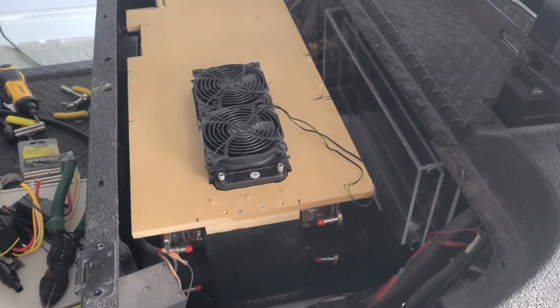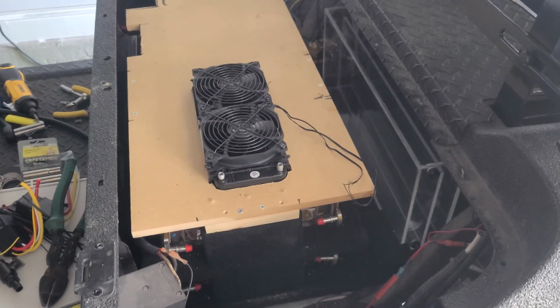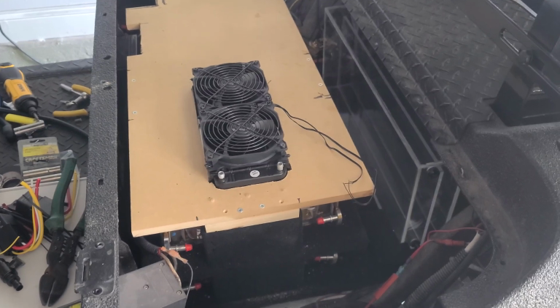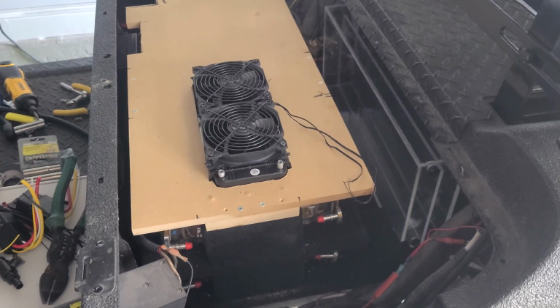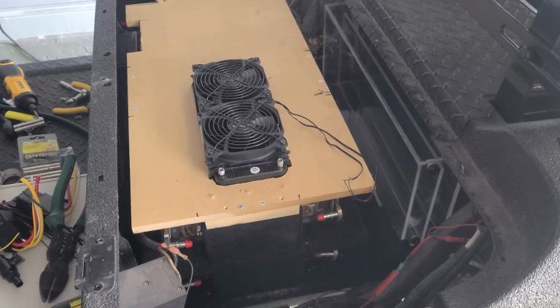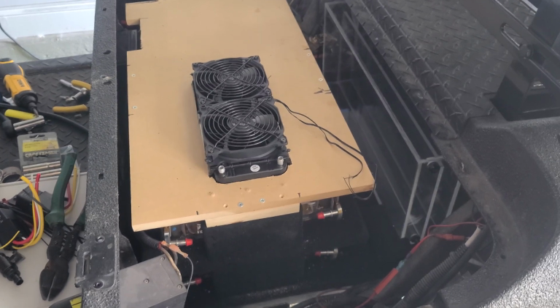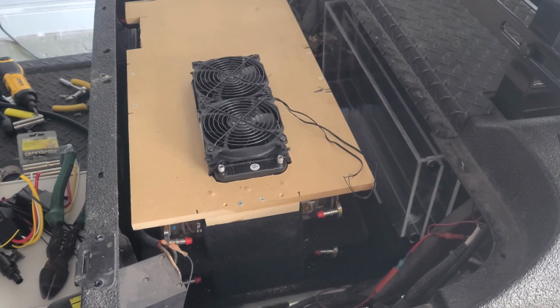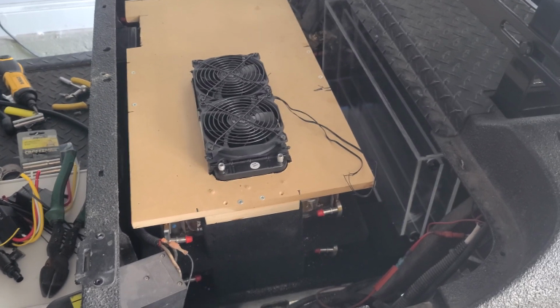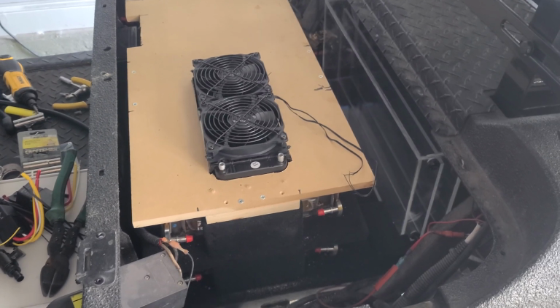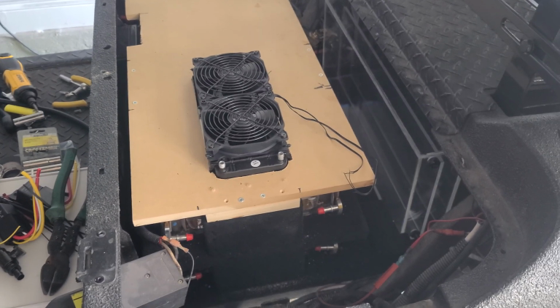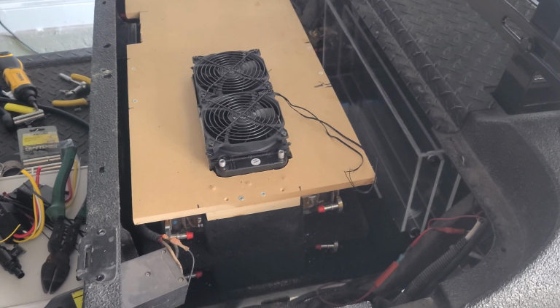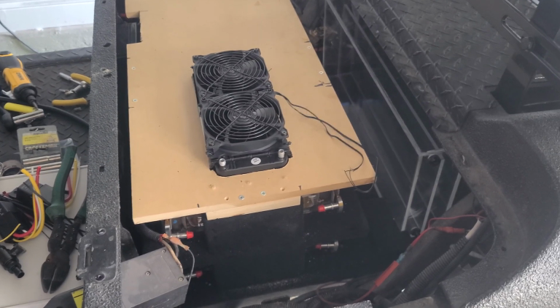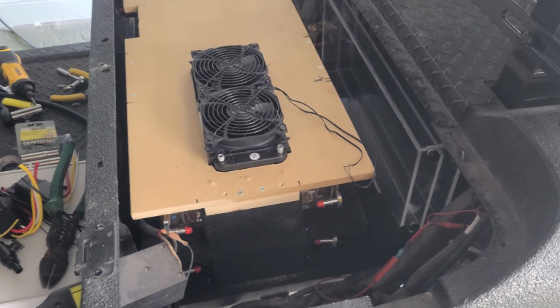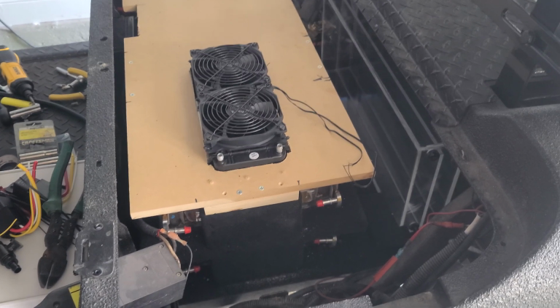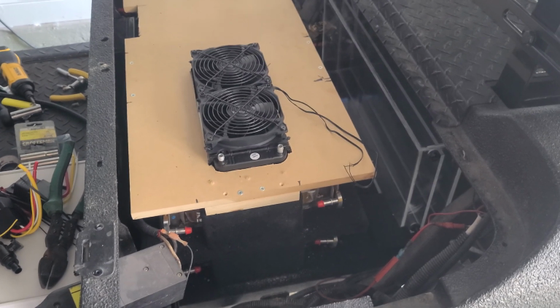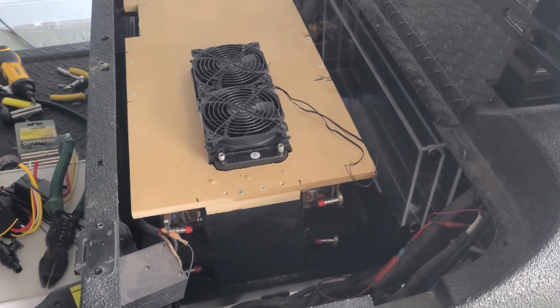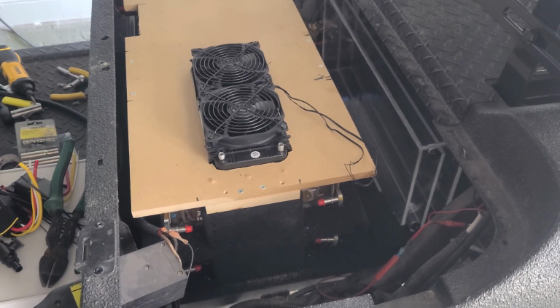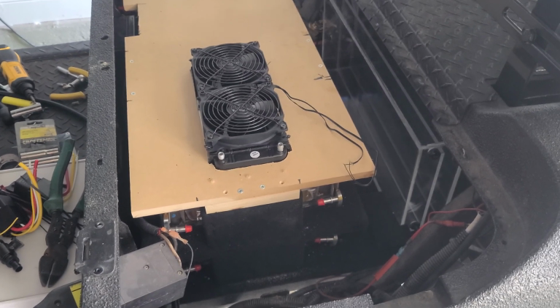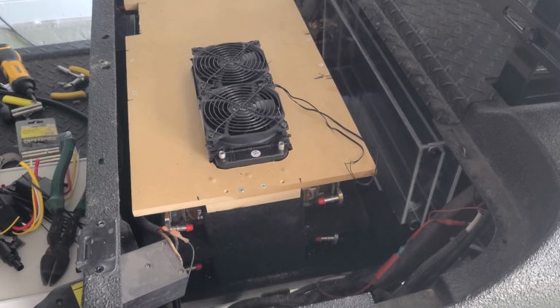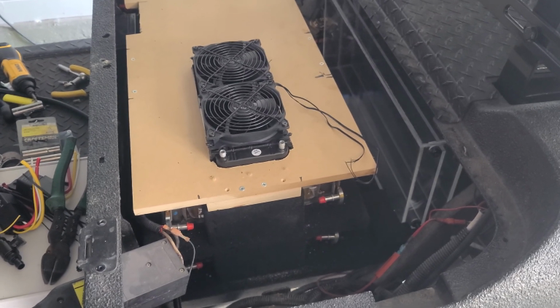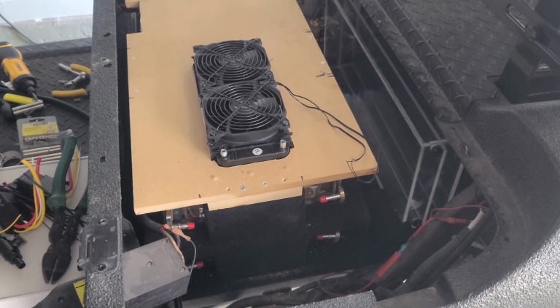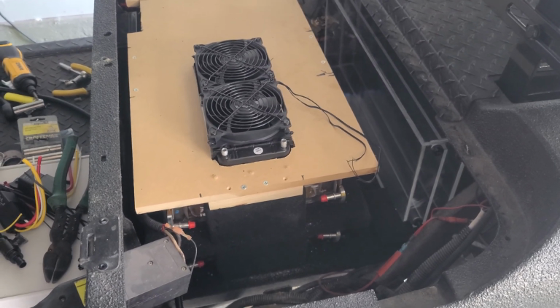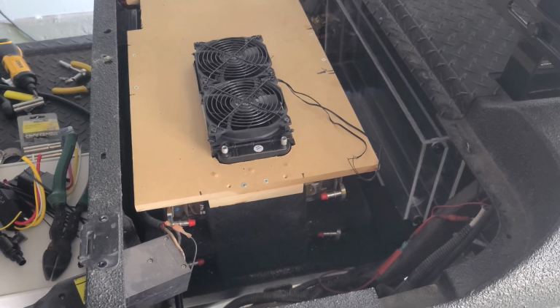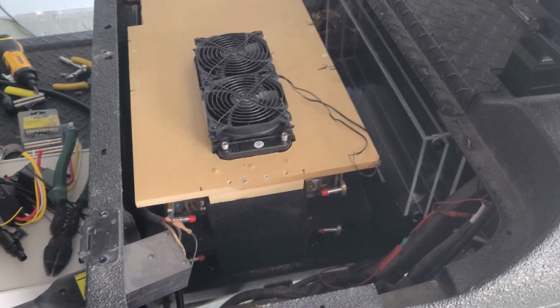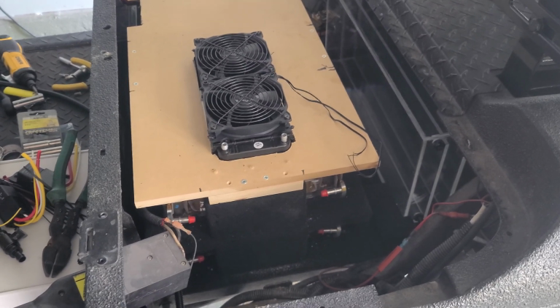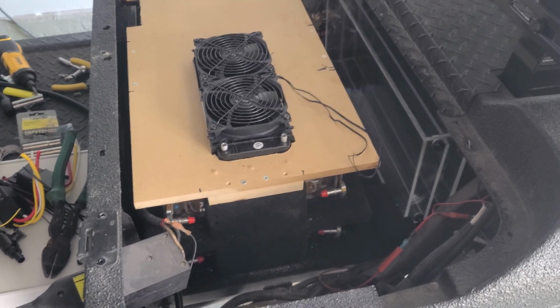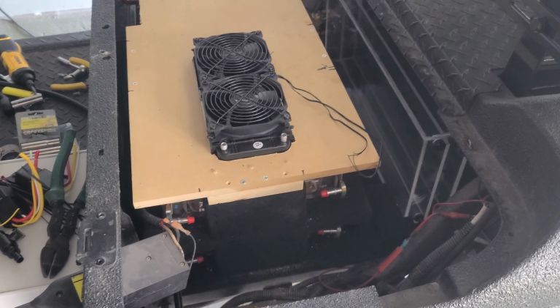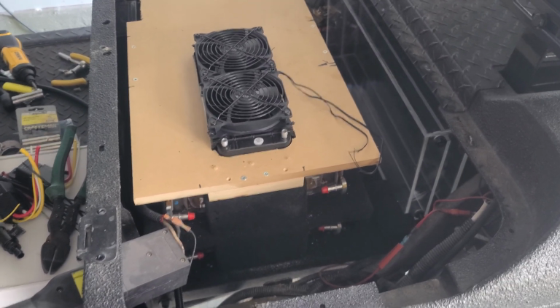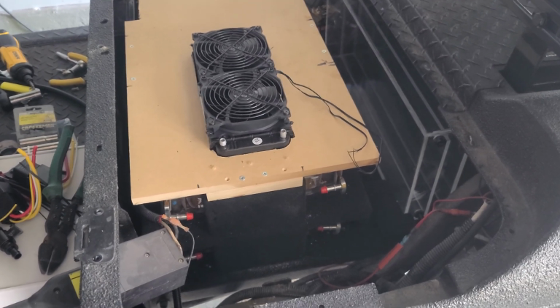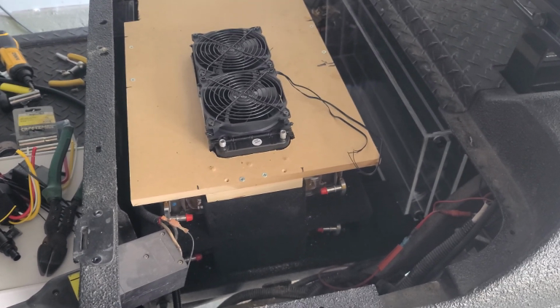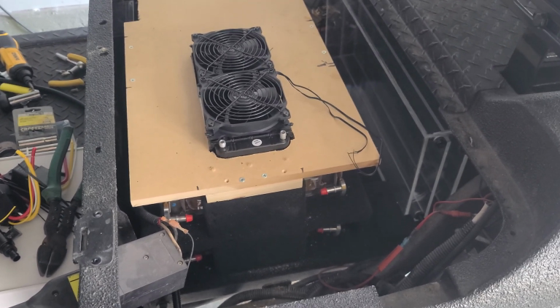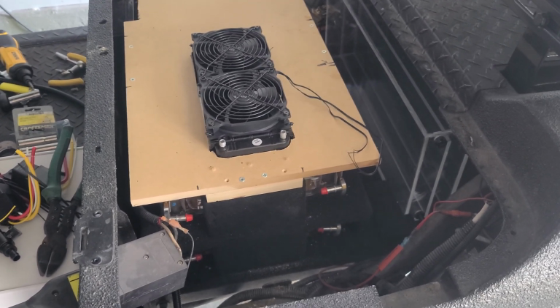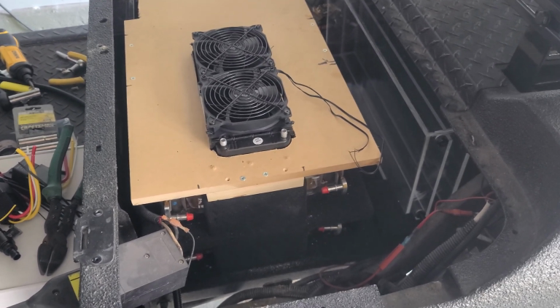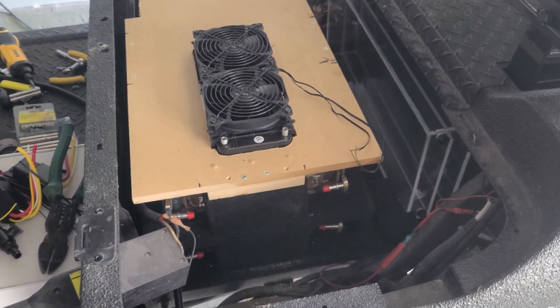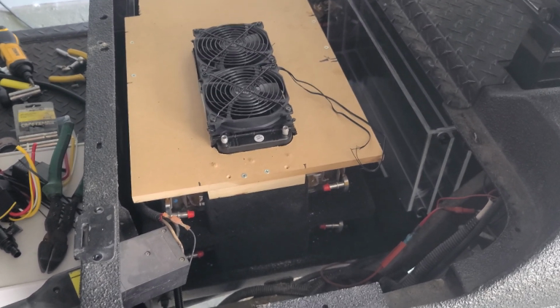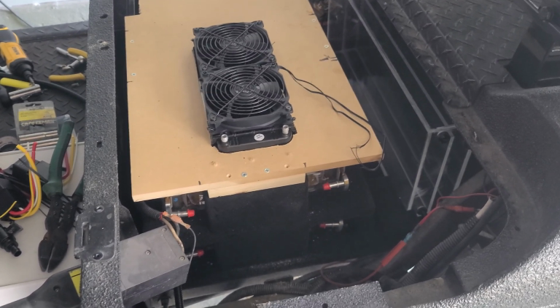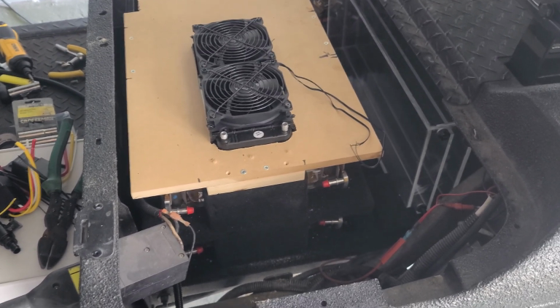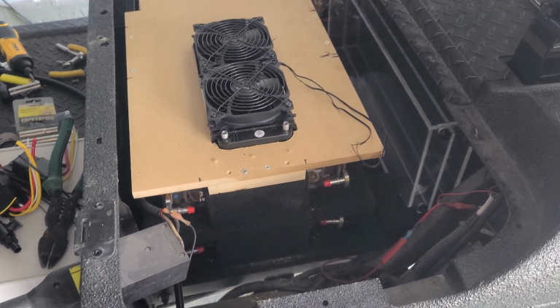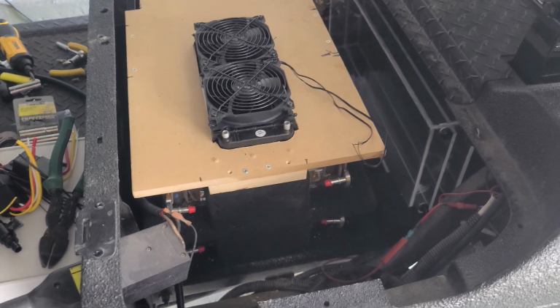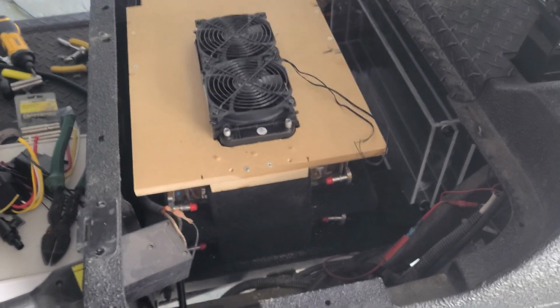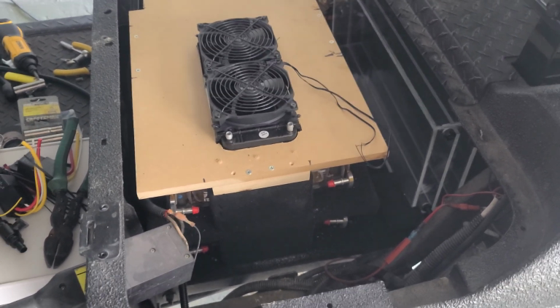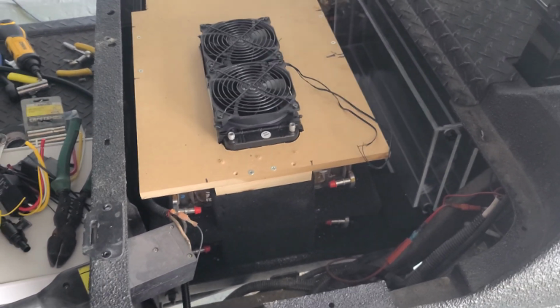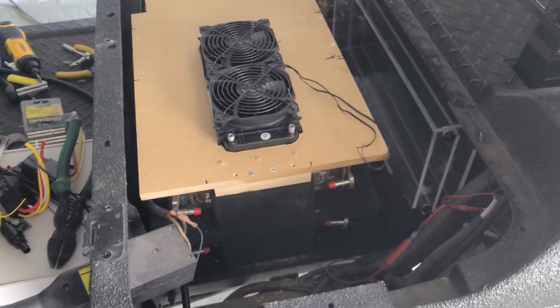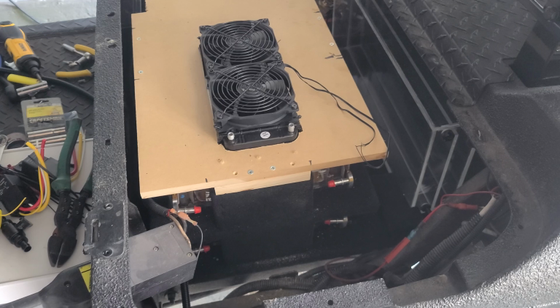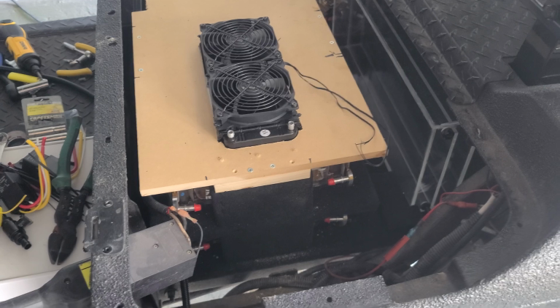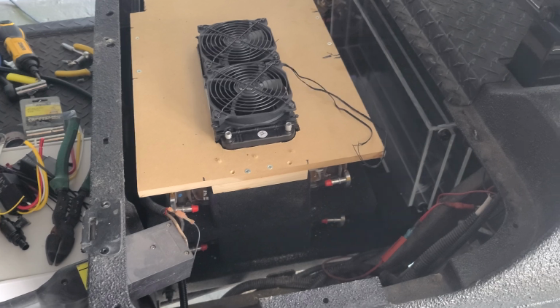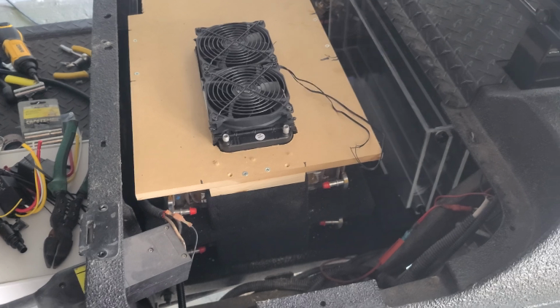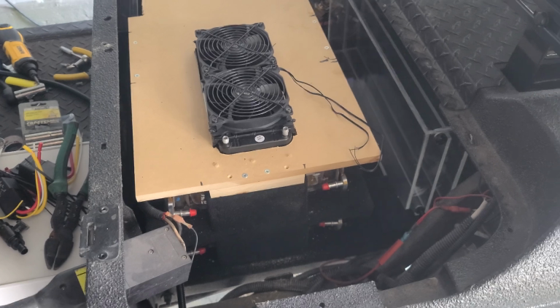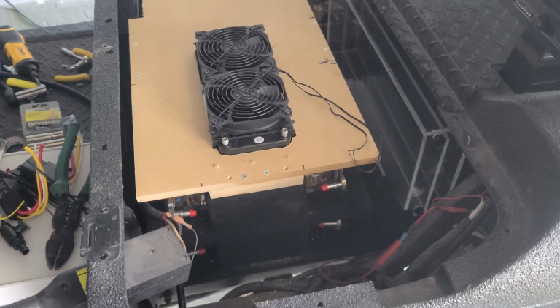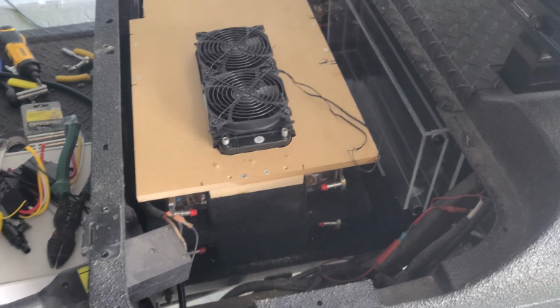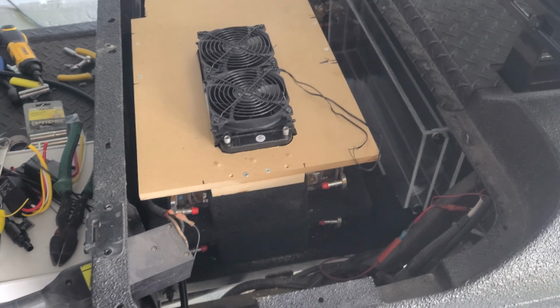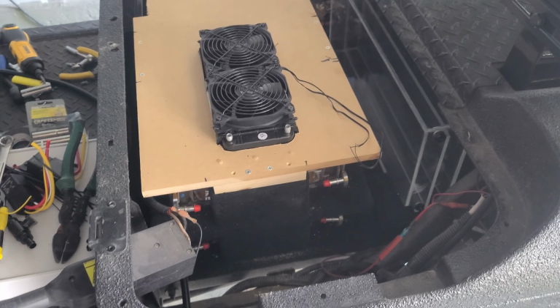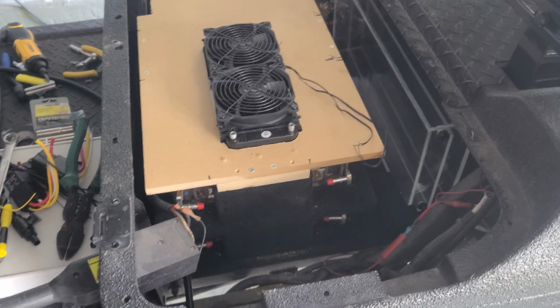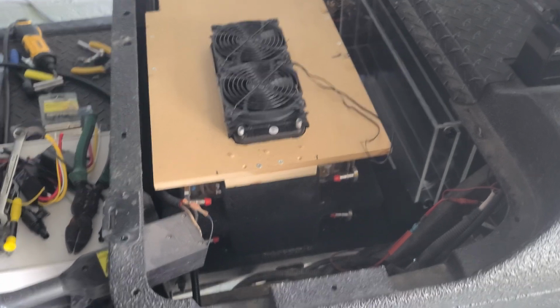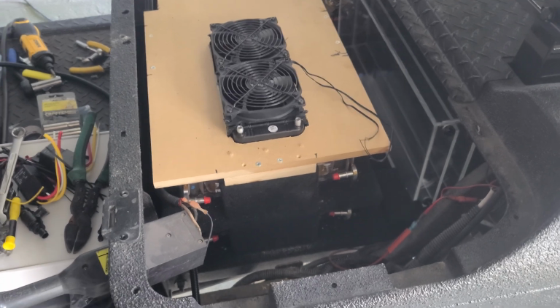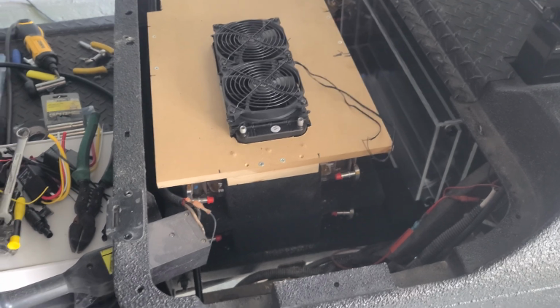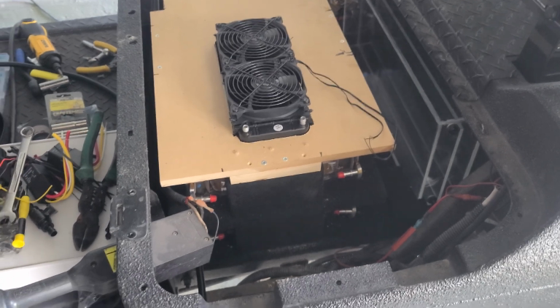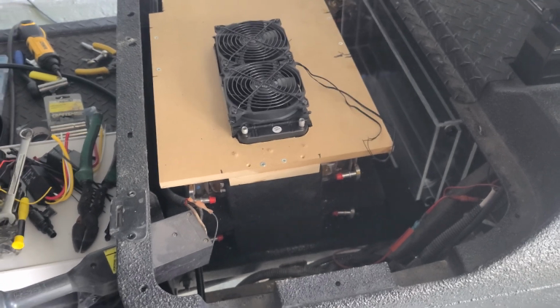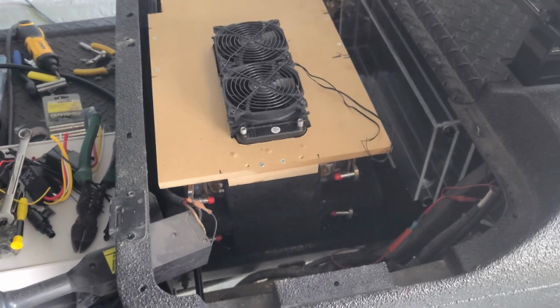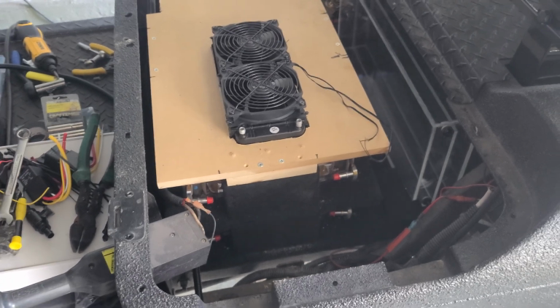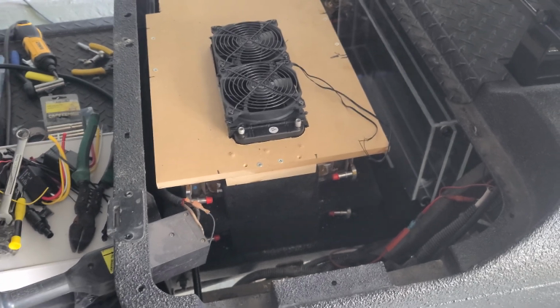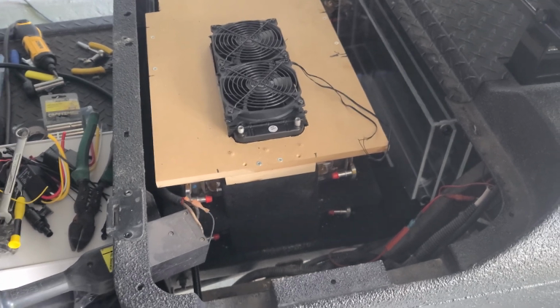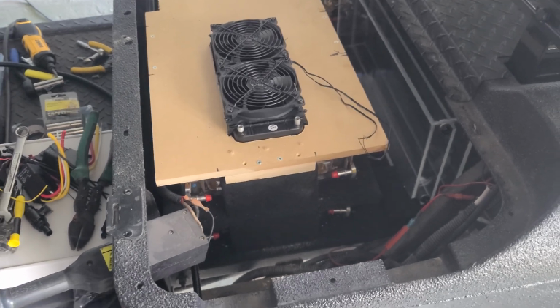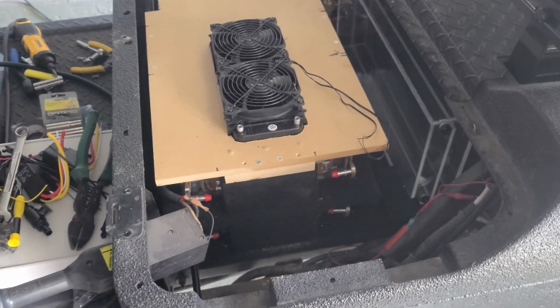Hi, hello YouTube. We've progressed quite a bit. You can see I've basically just made a stack like you would for audio amps in a car.